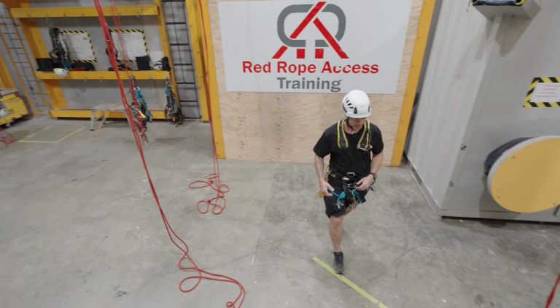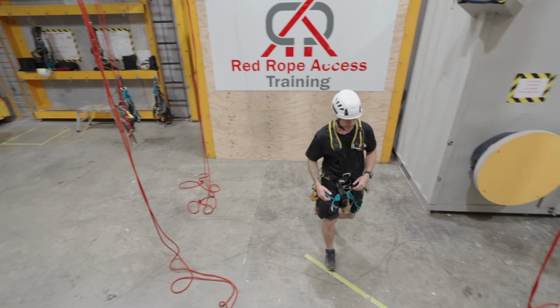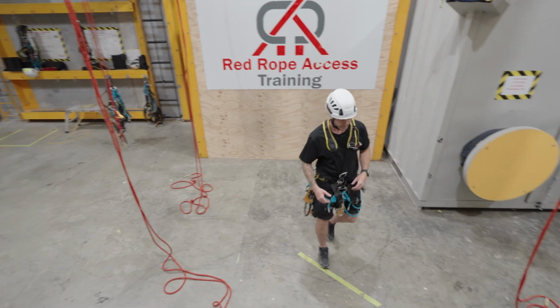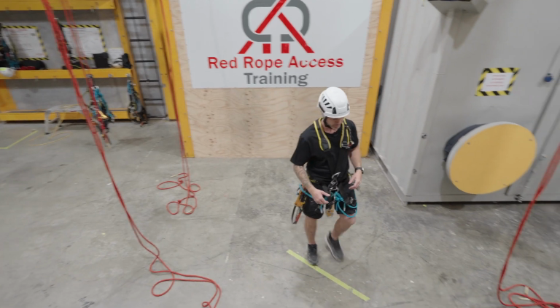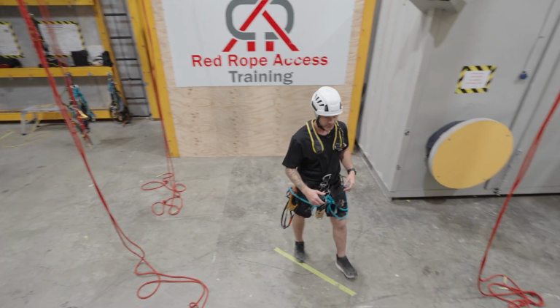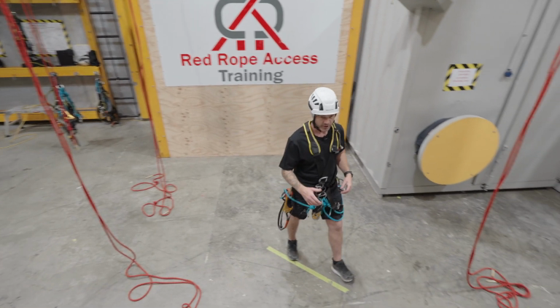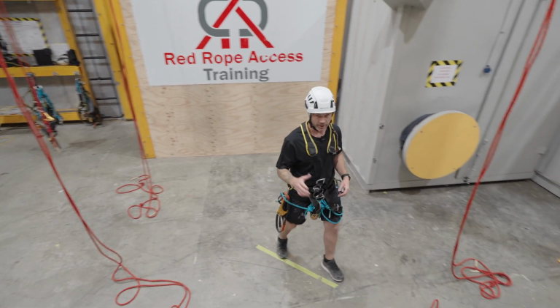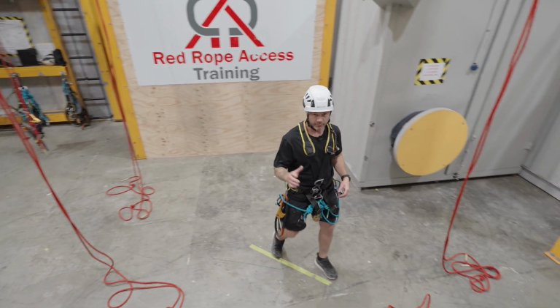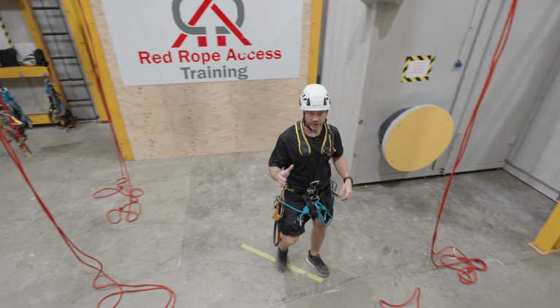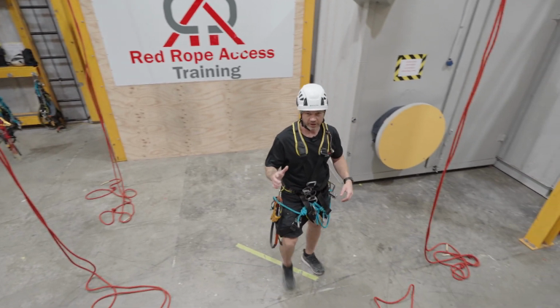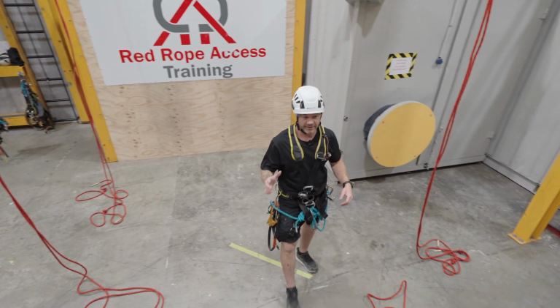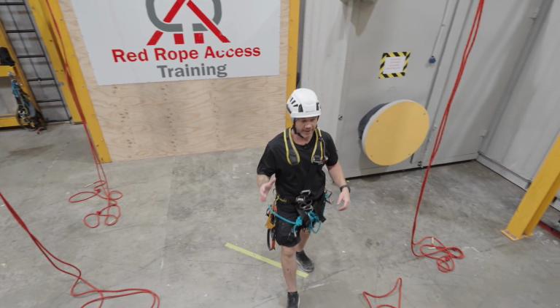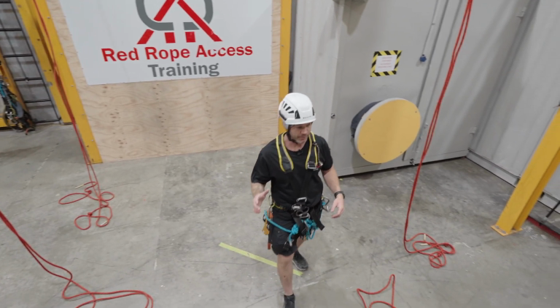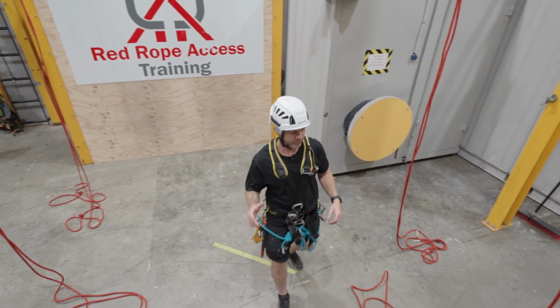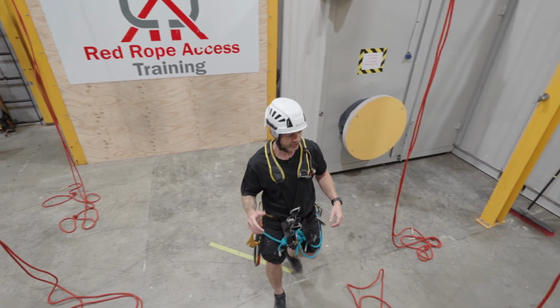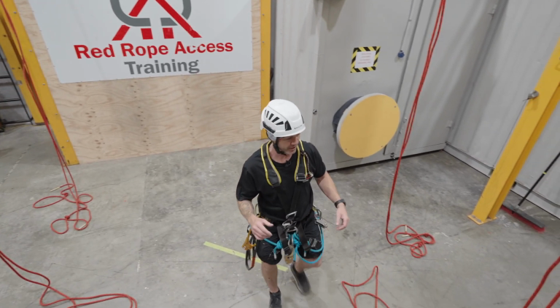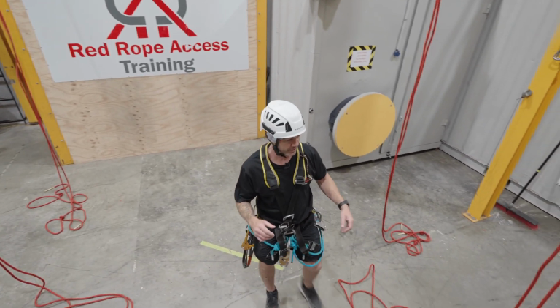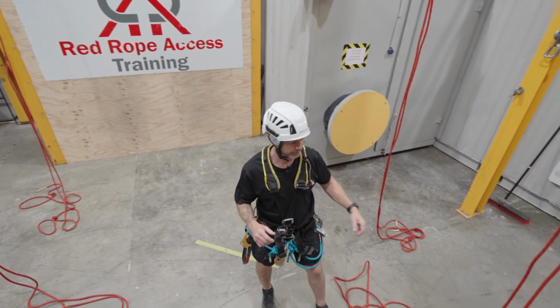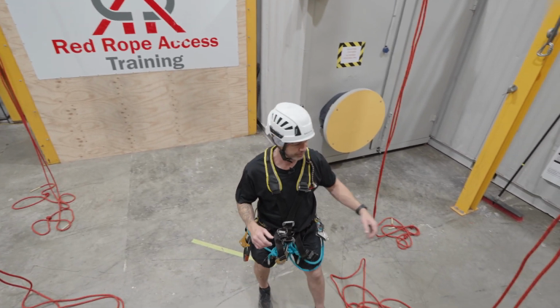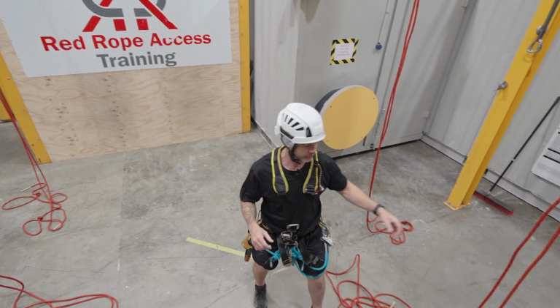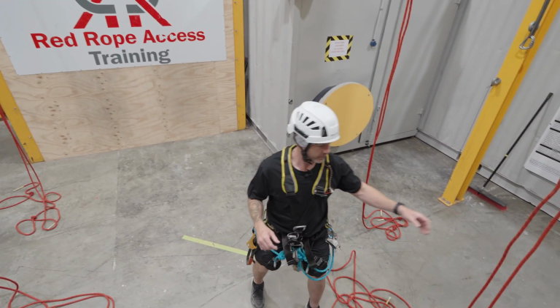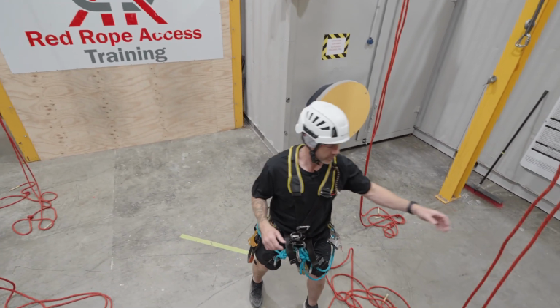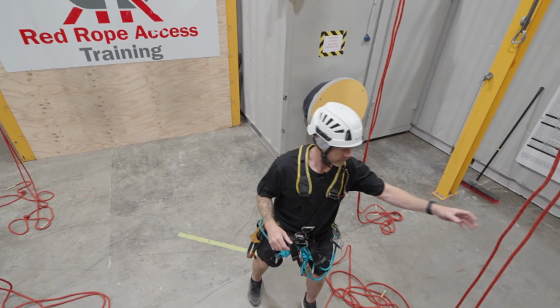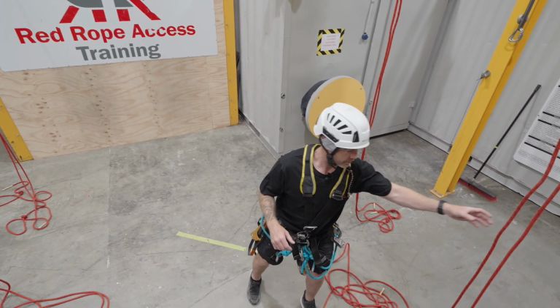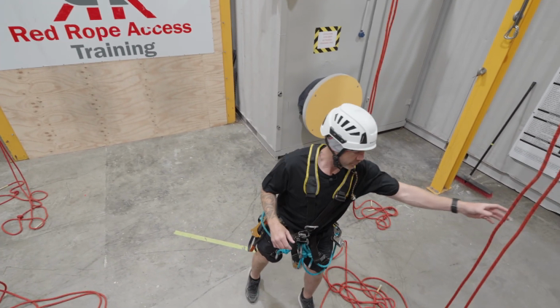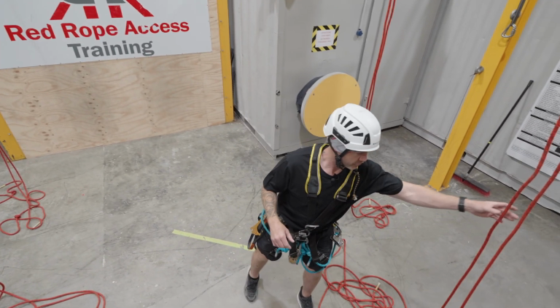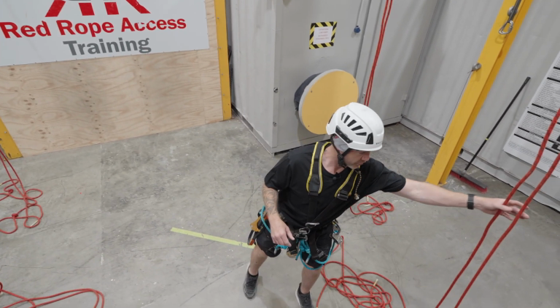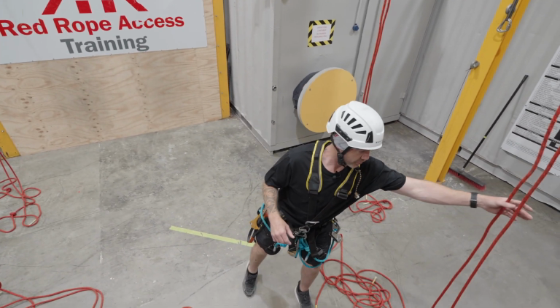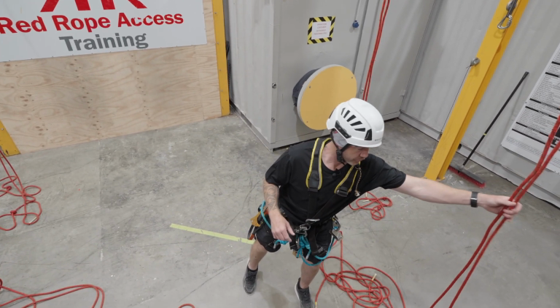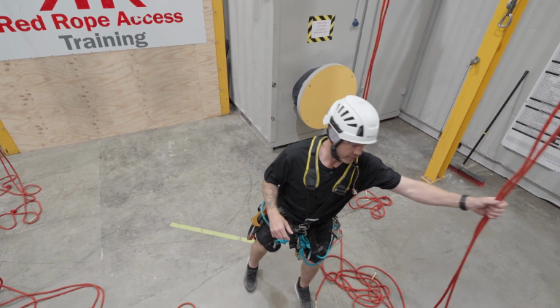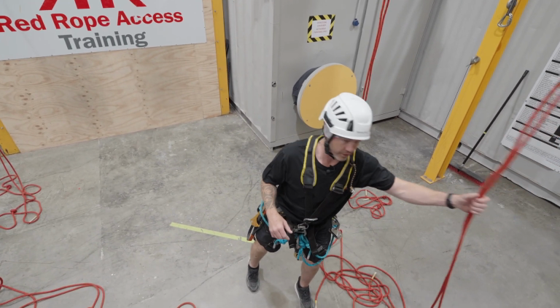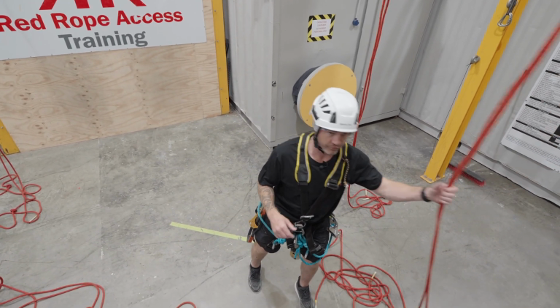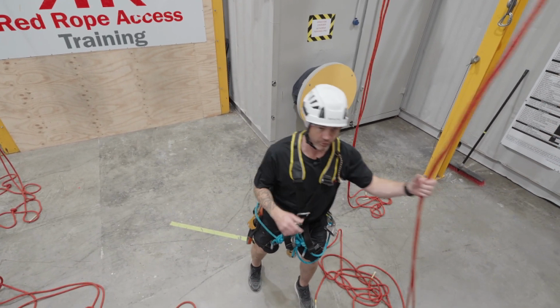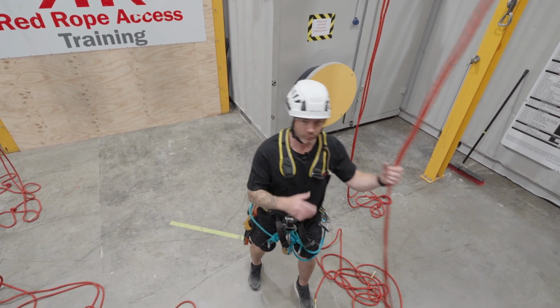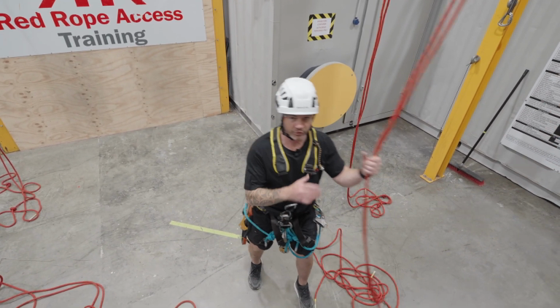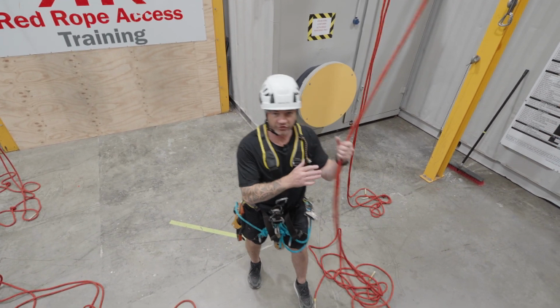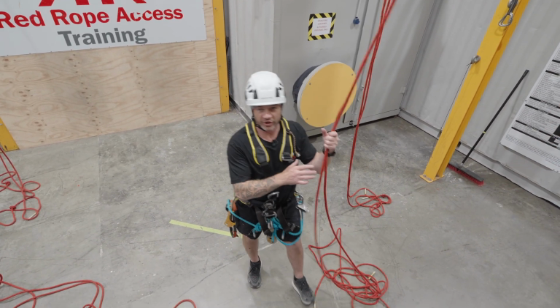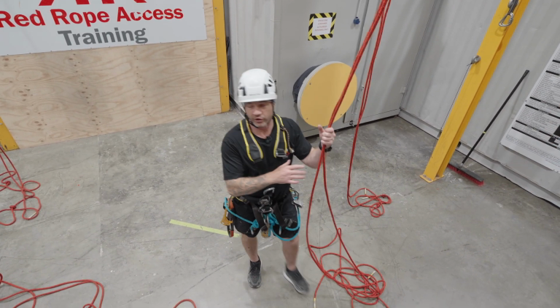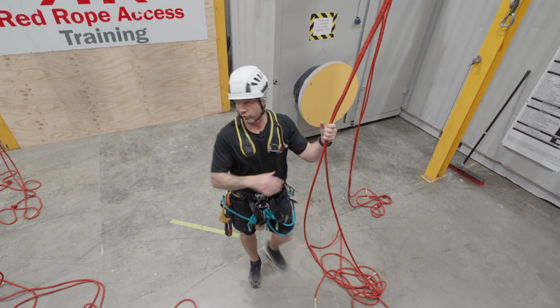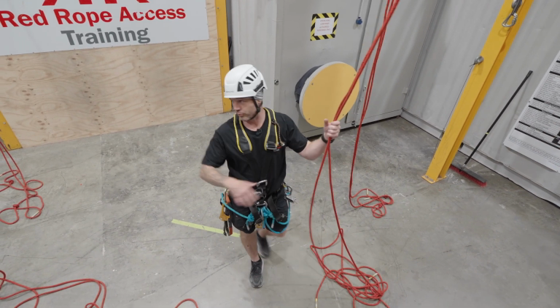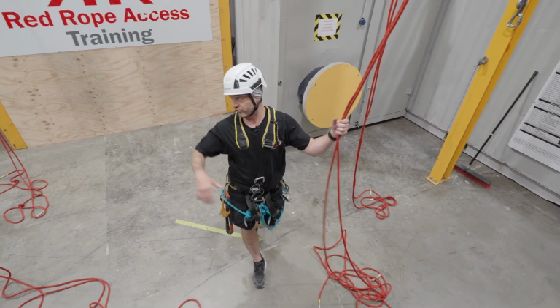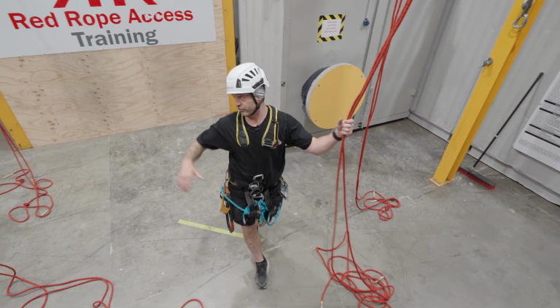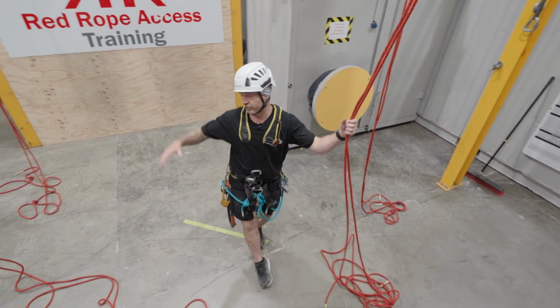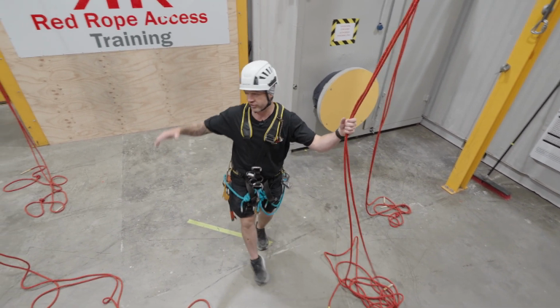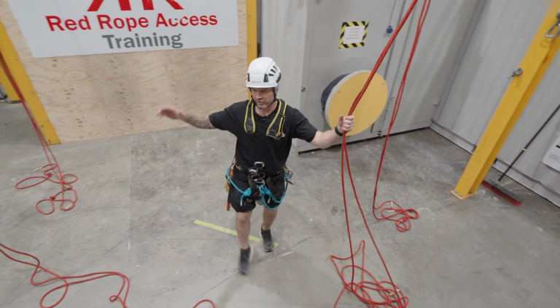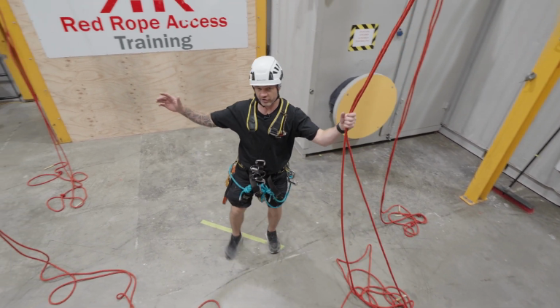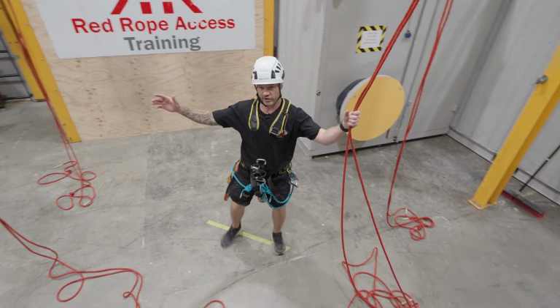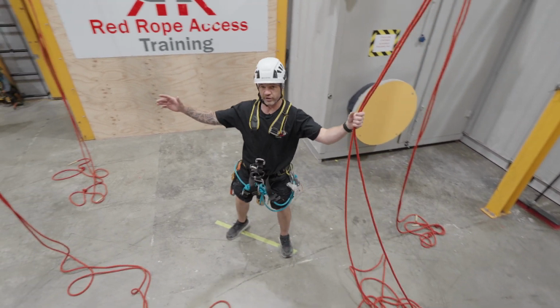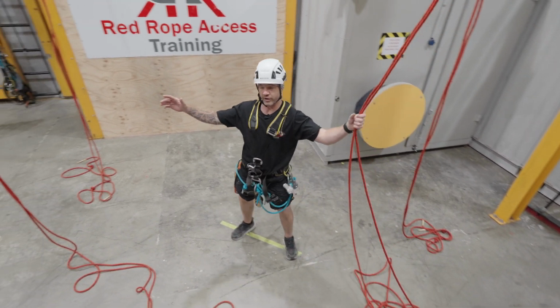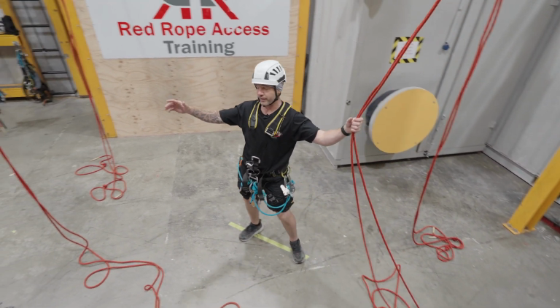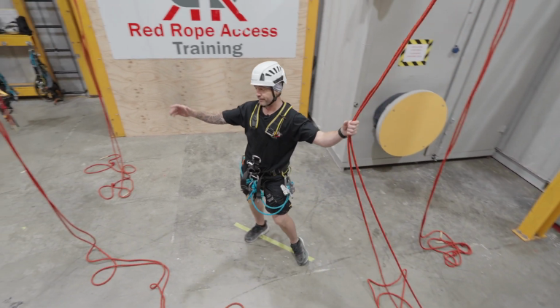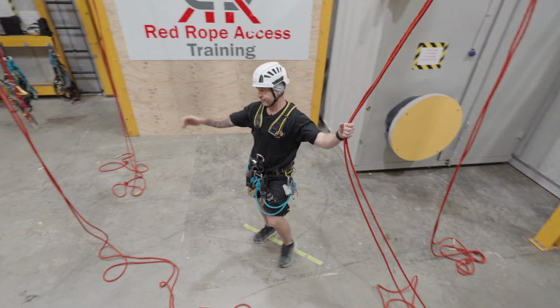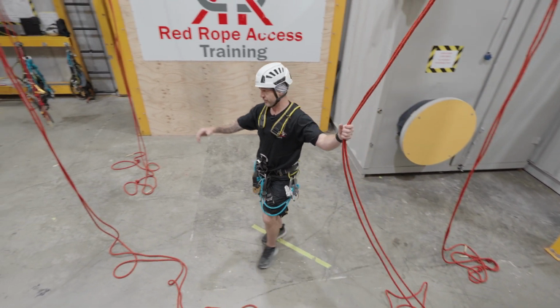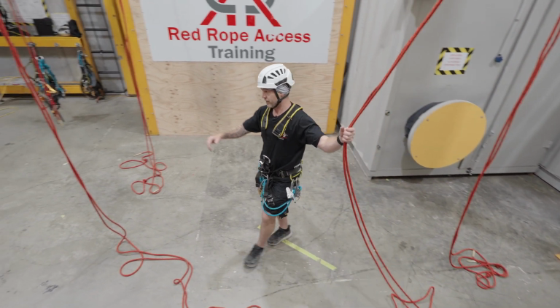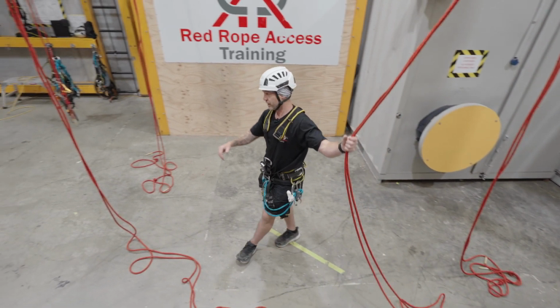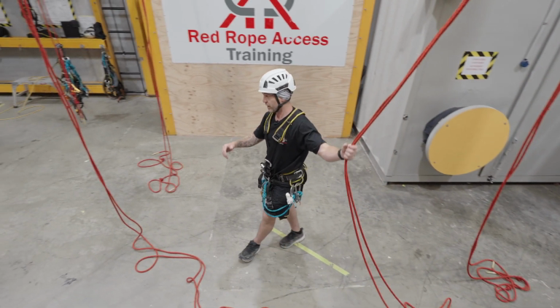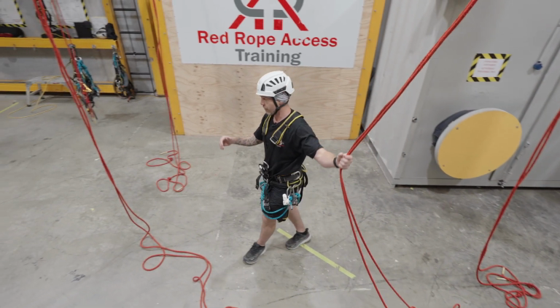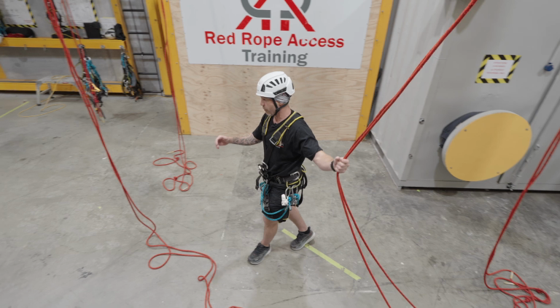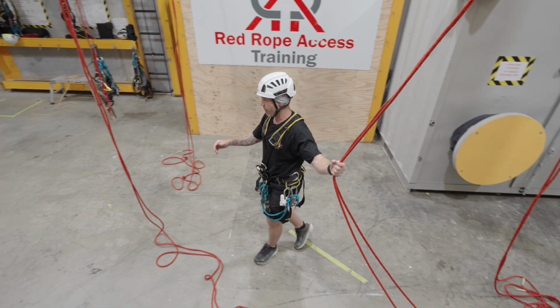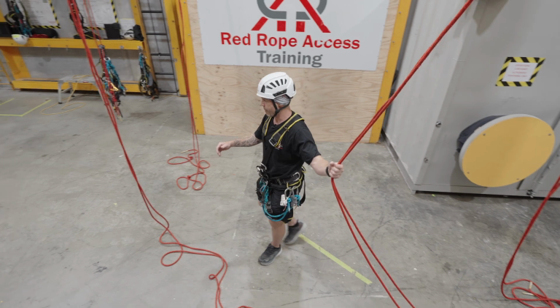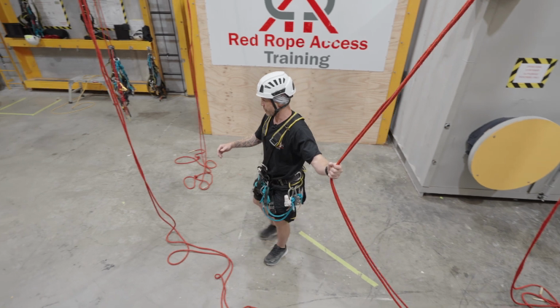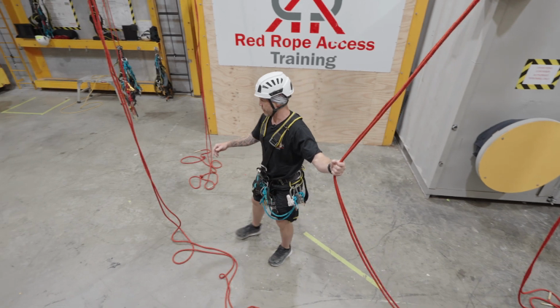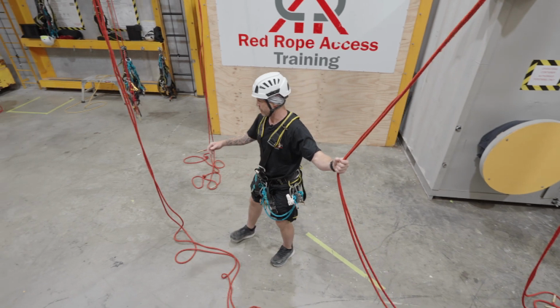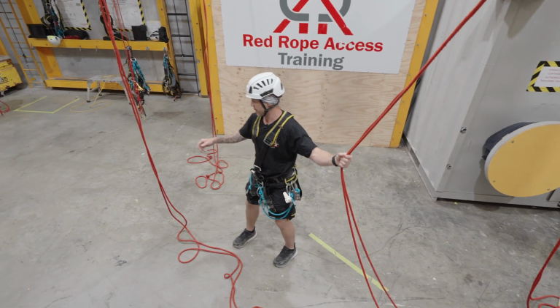I'm going to demonstrate transferring from one set of ropes to the other — a level one manoeuvre.